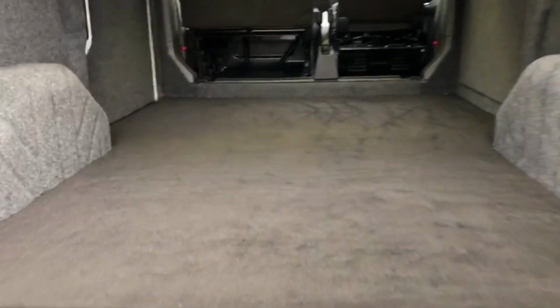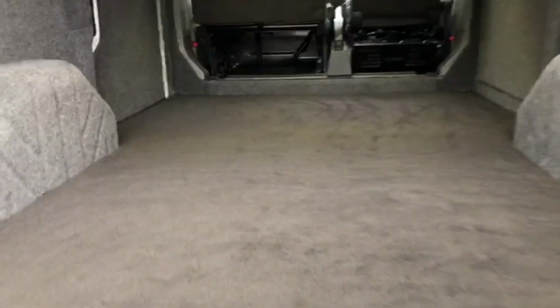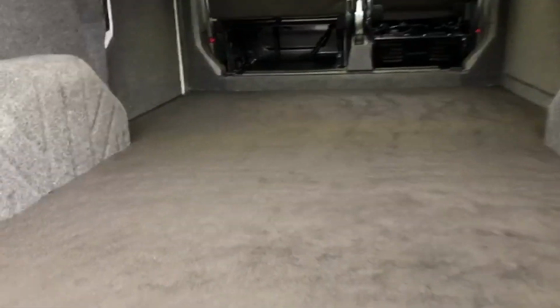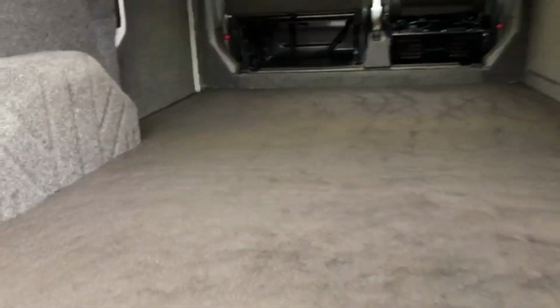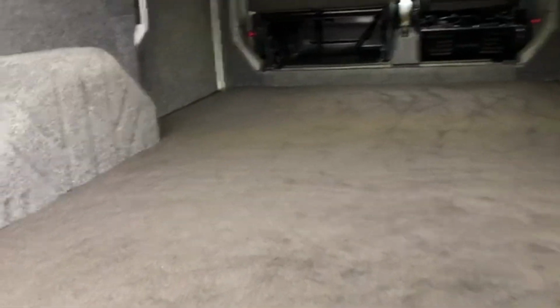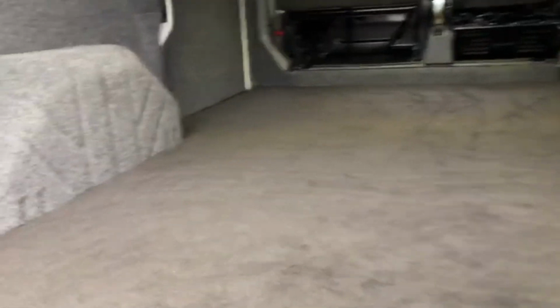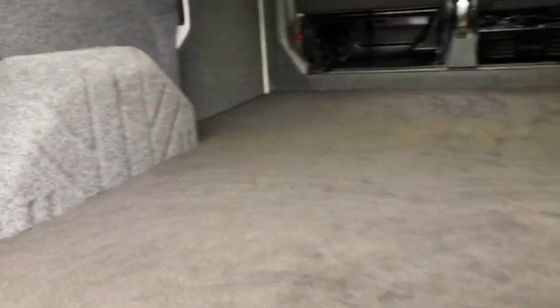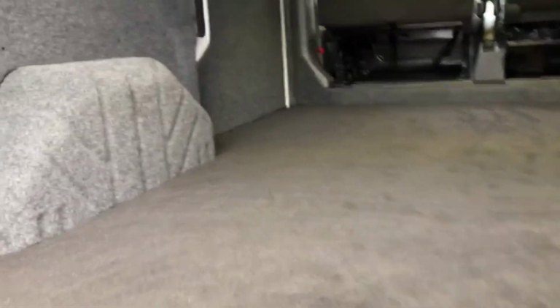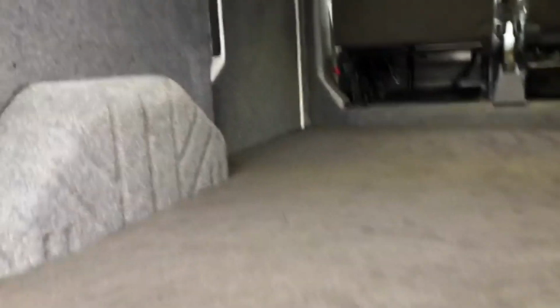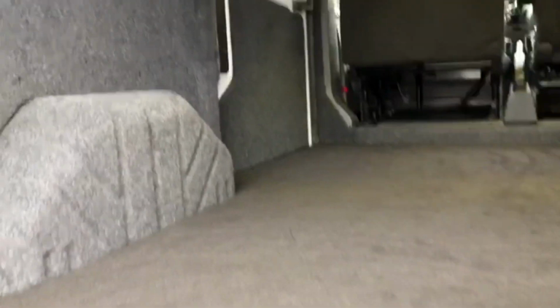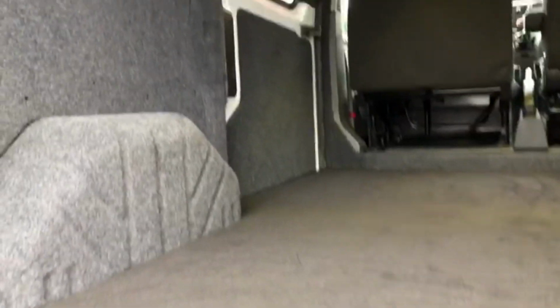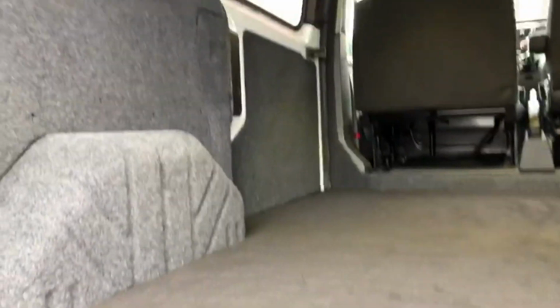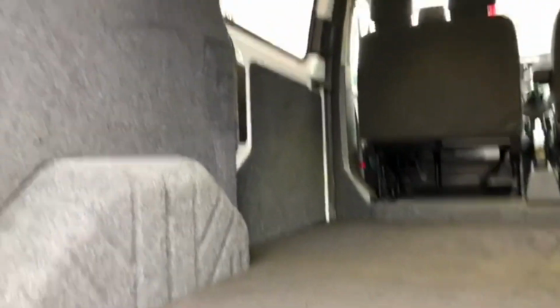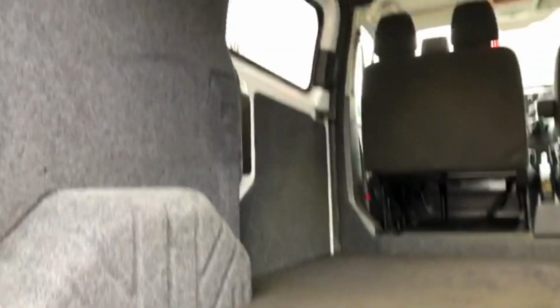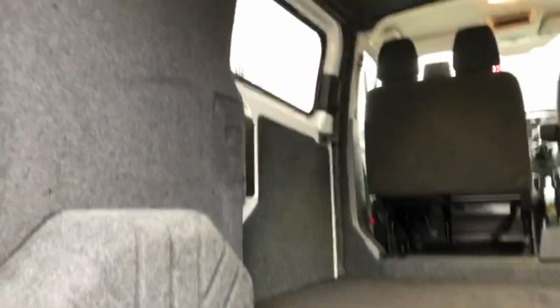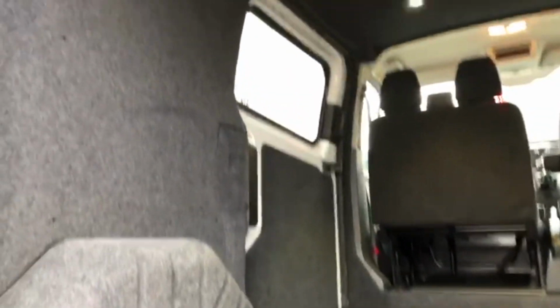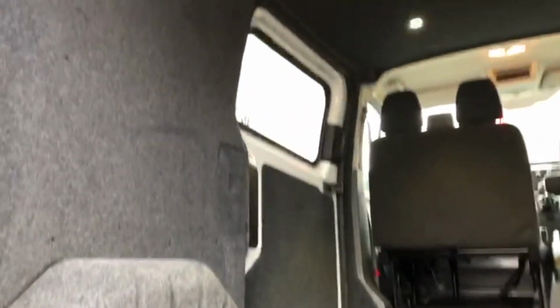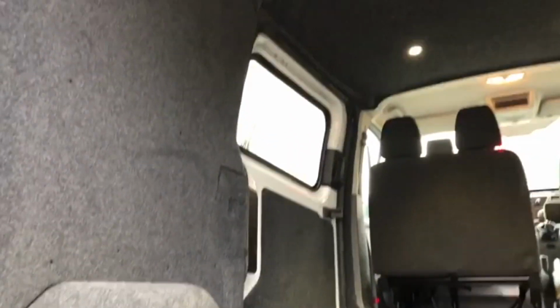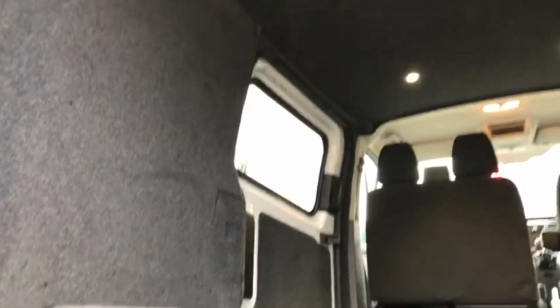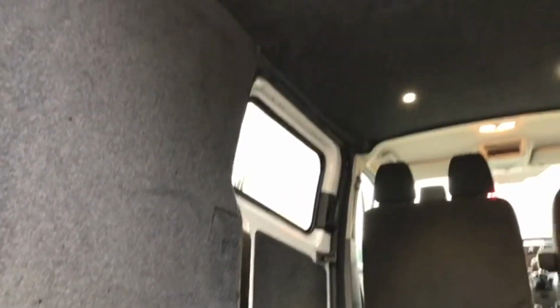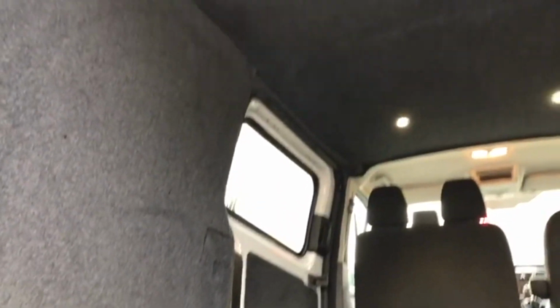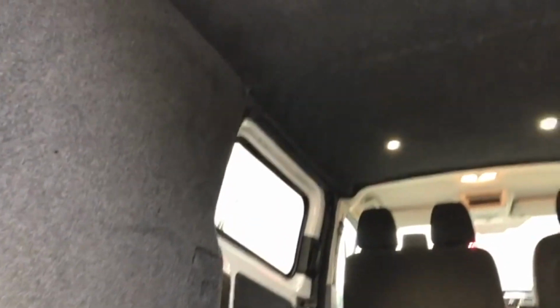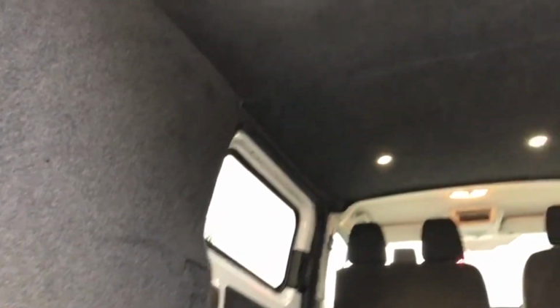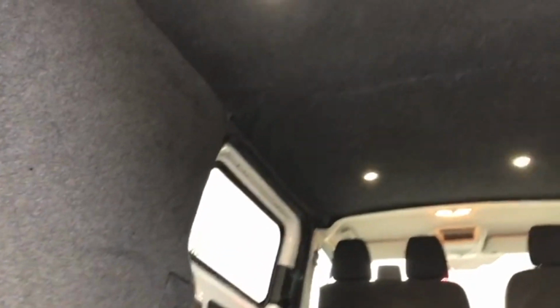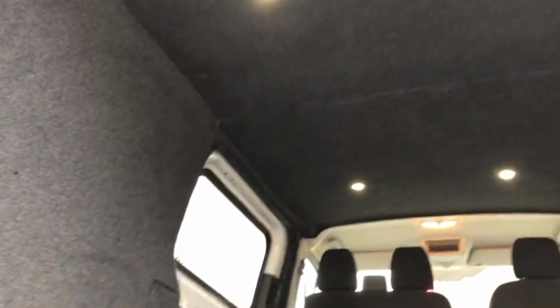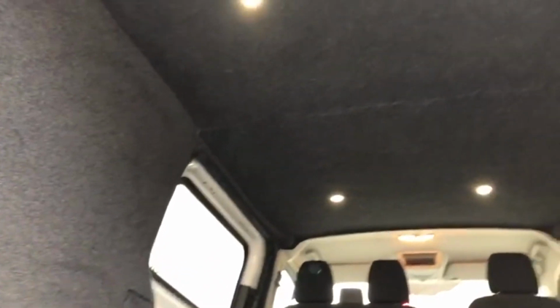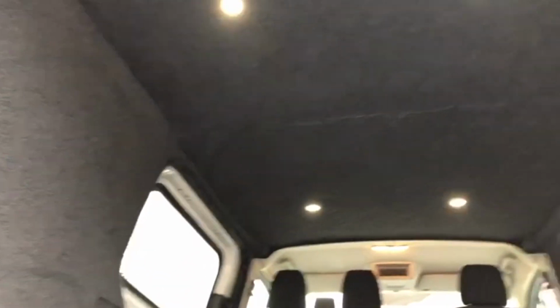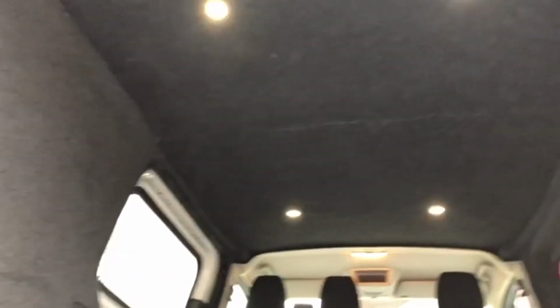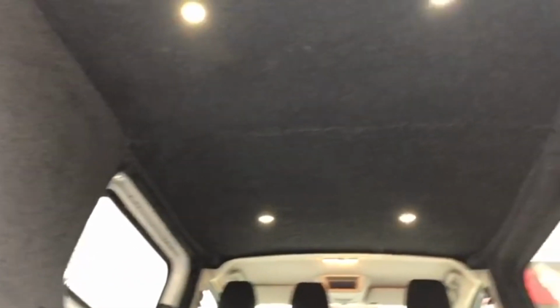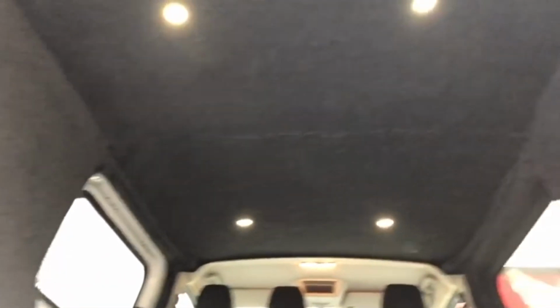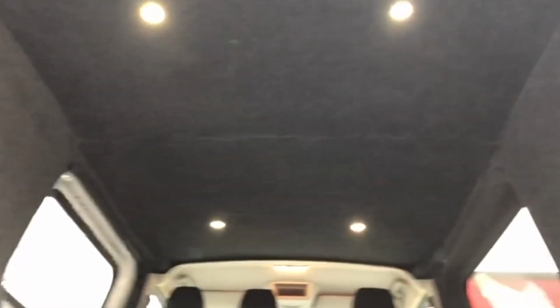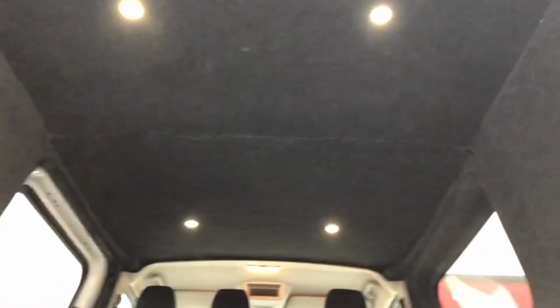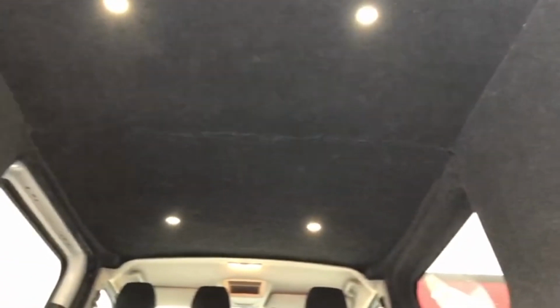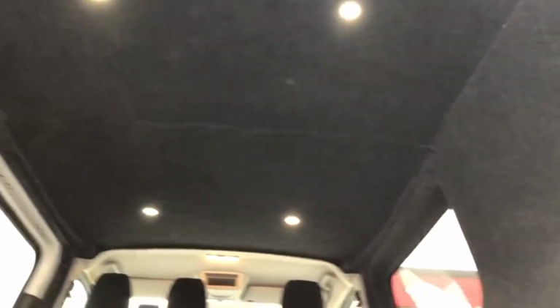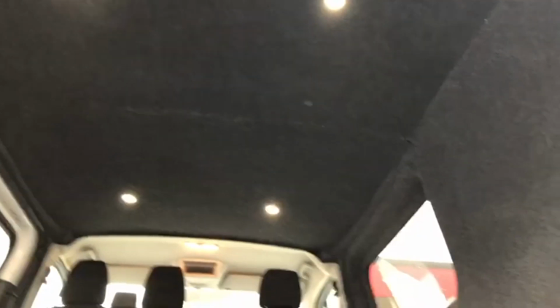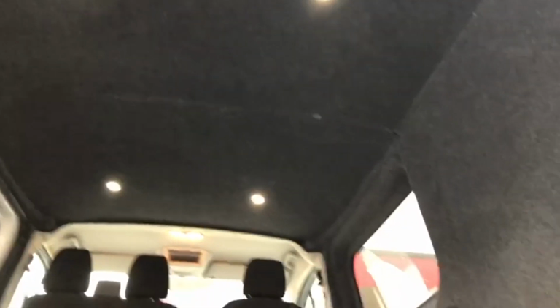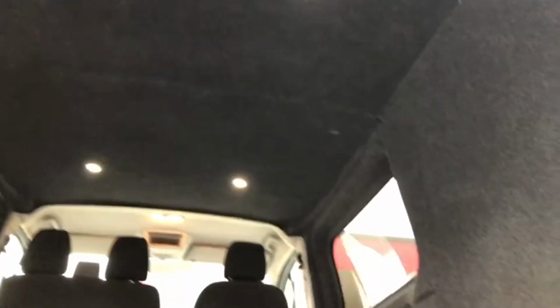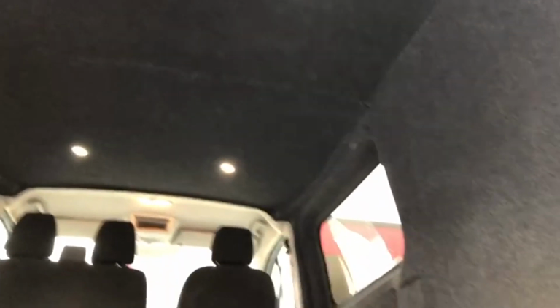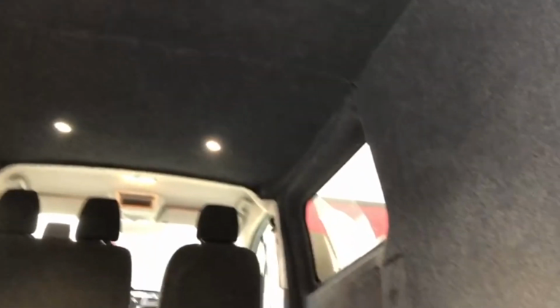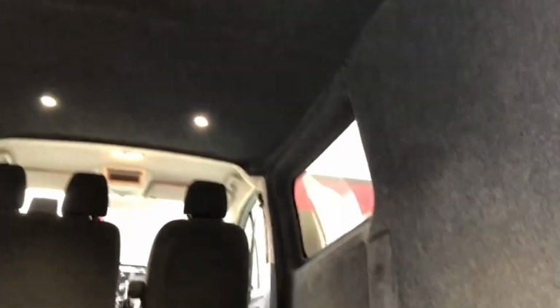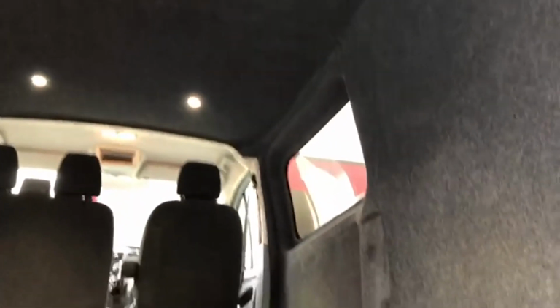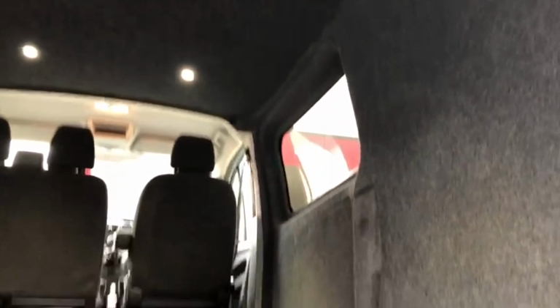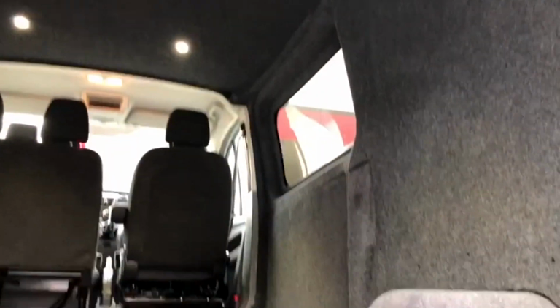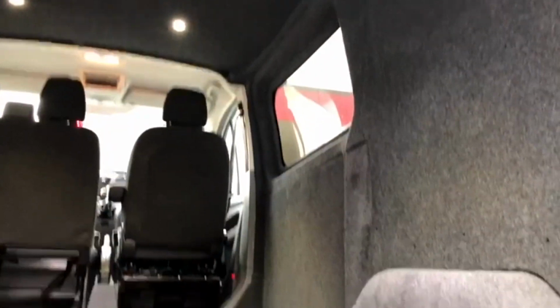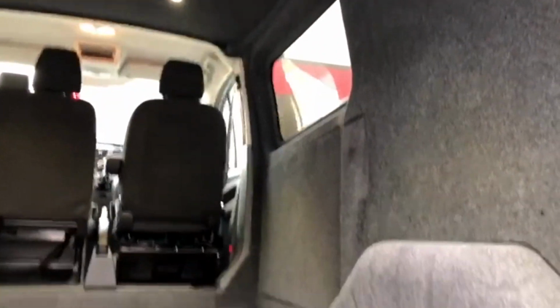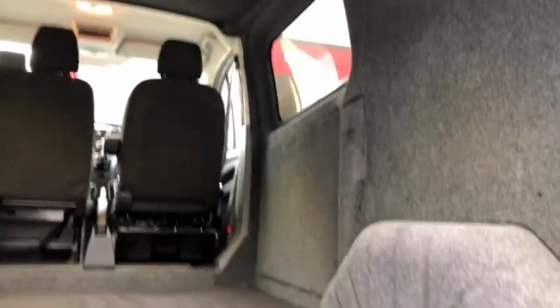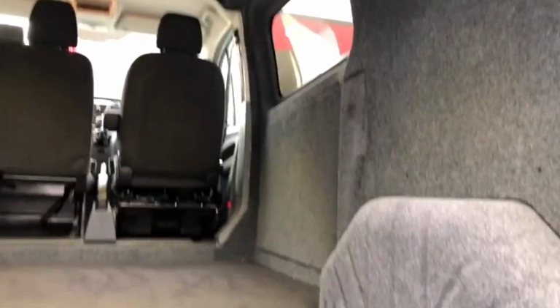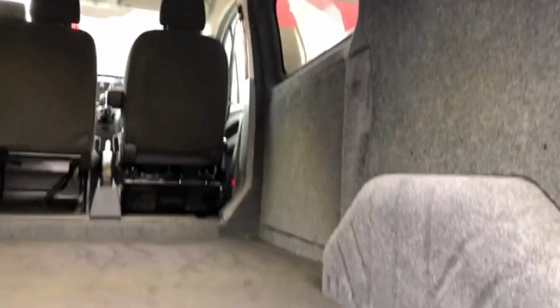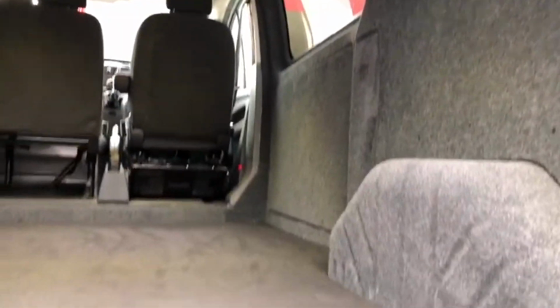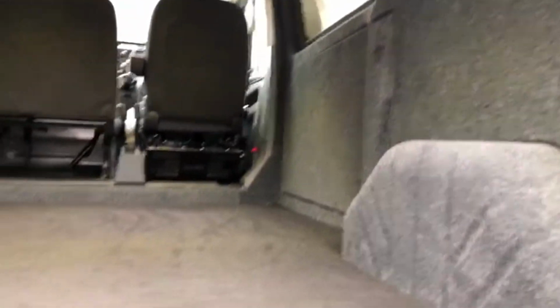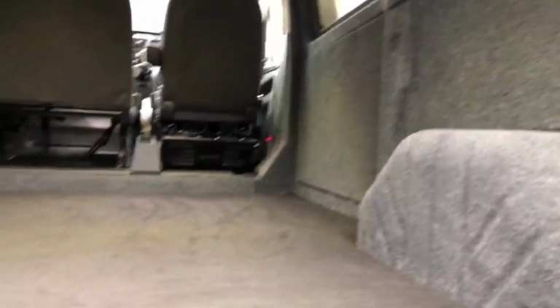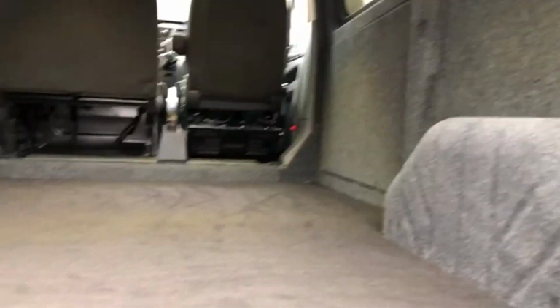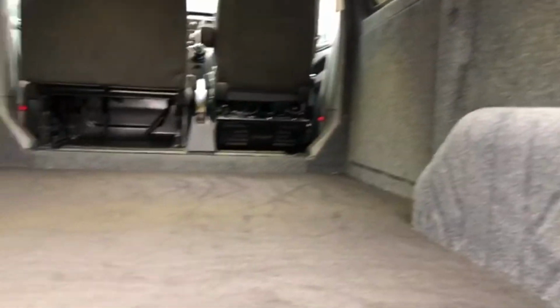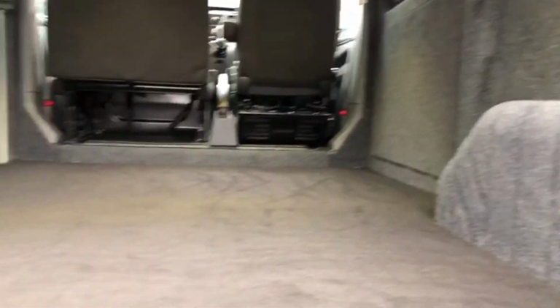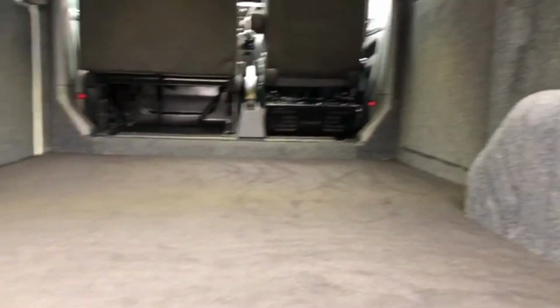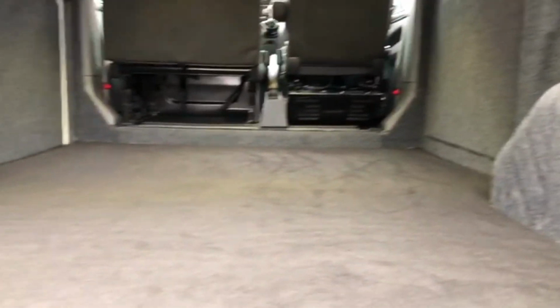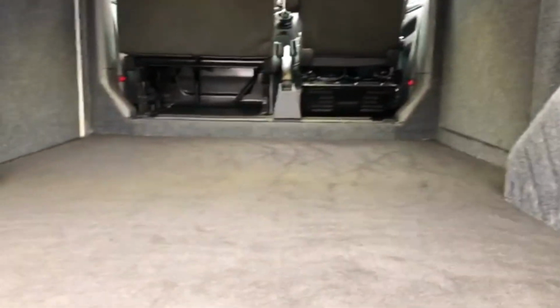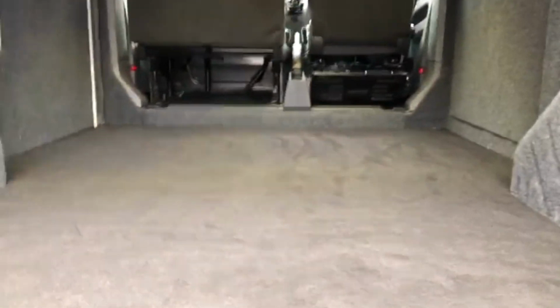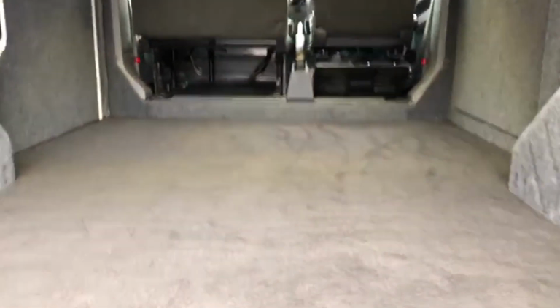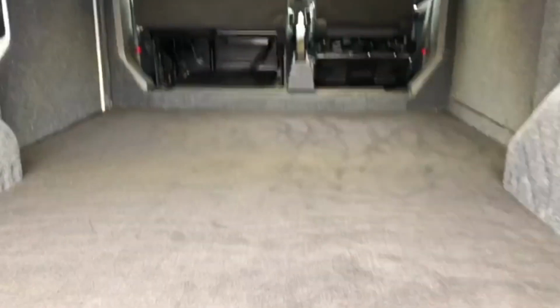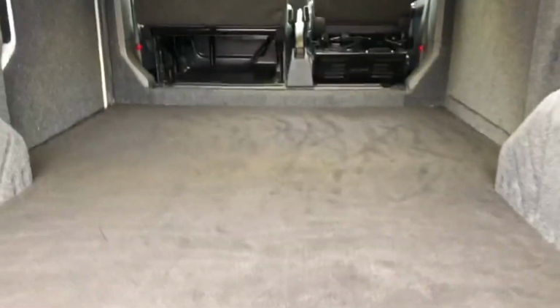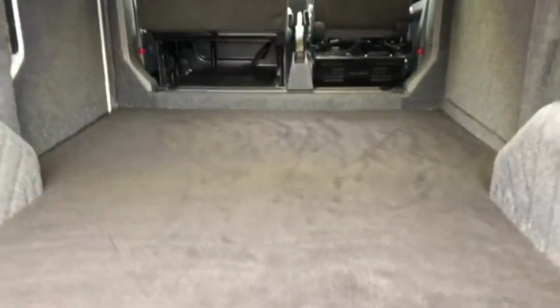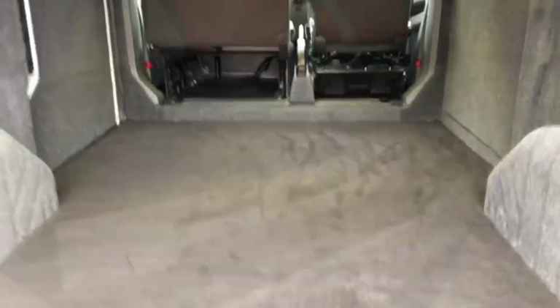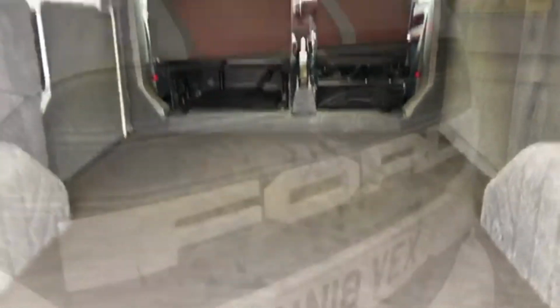As you can see in the rear, there's loads of space. If you wanted to add a second row of seats or even a rock and roll bed, there are lots and lots of possibilities with this lovely van.